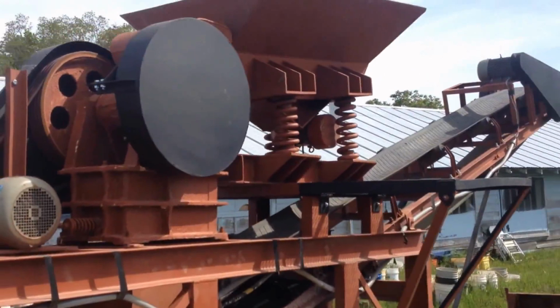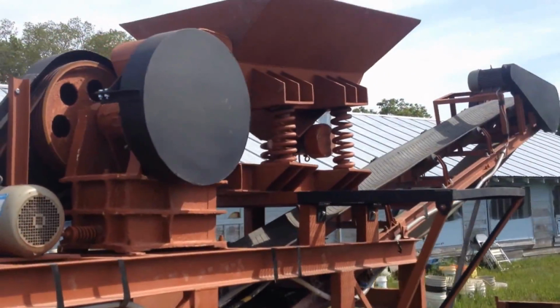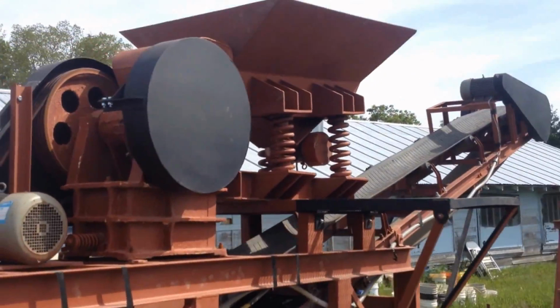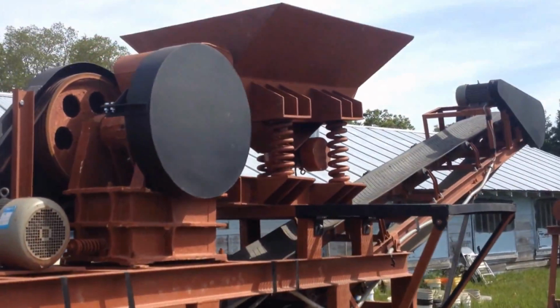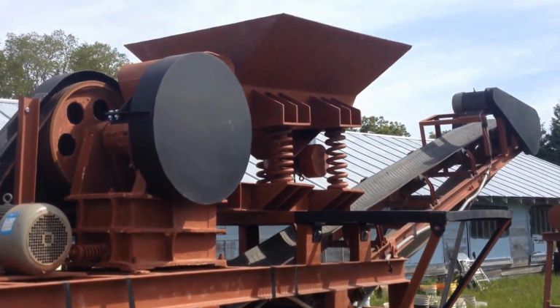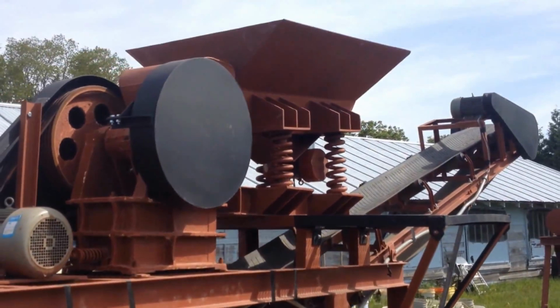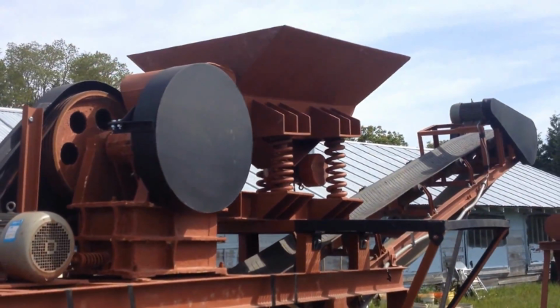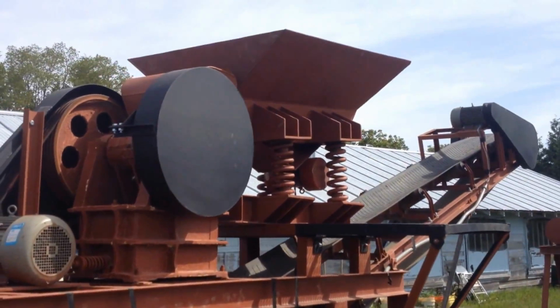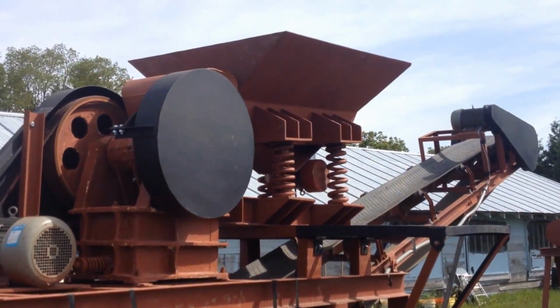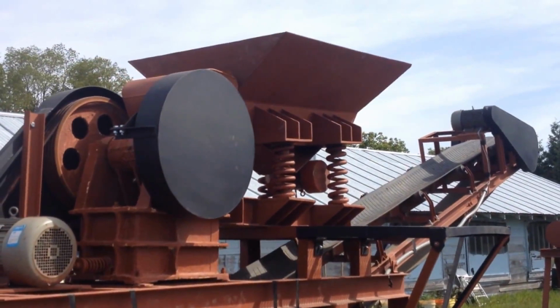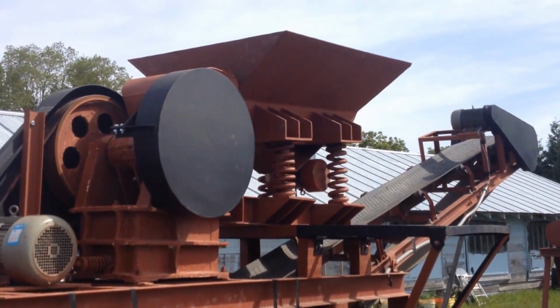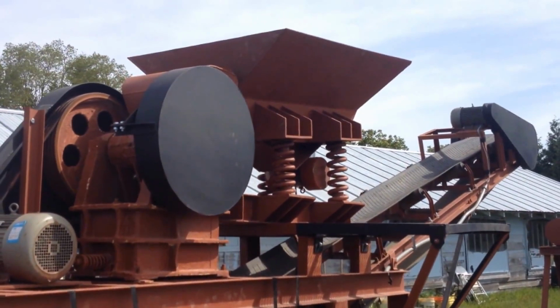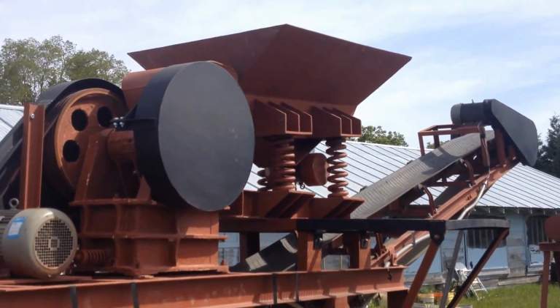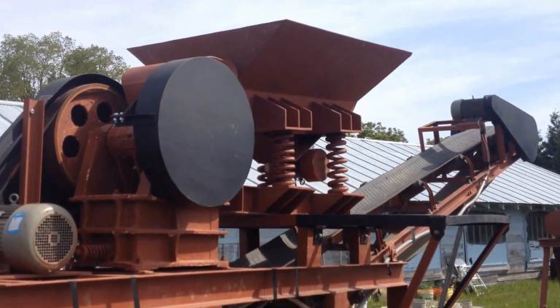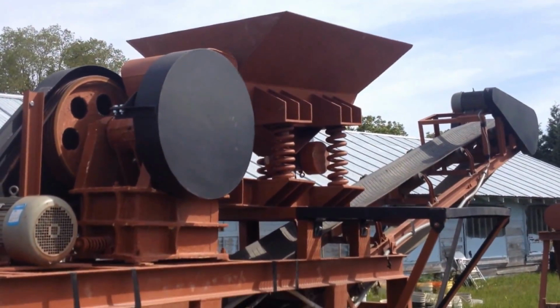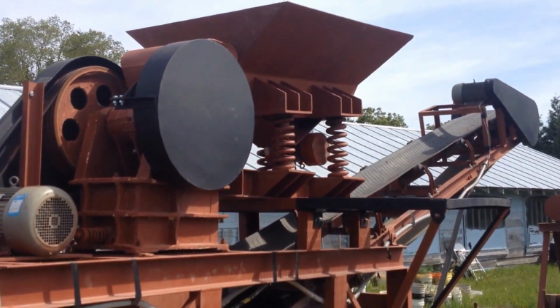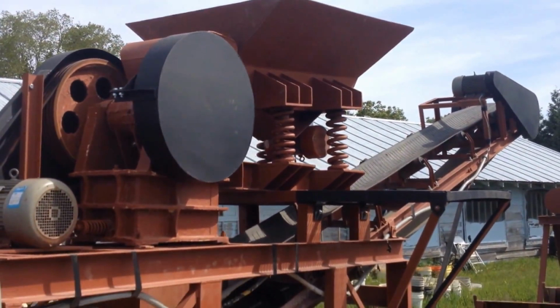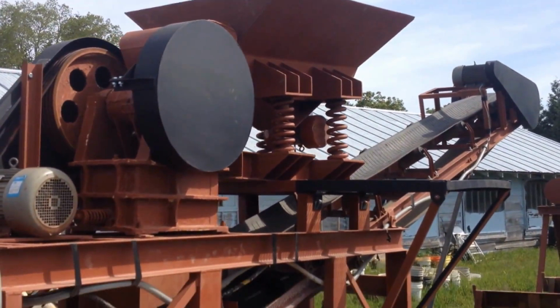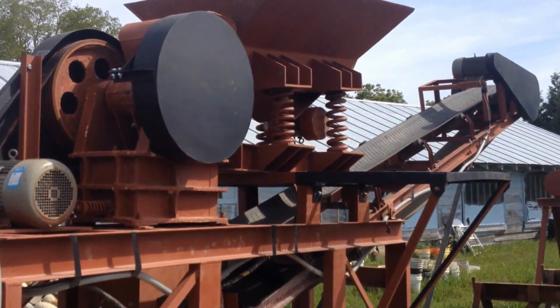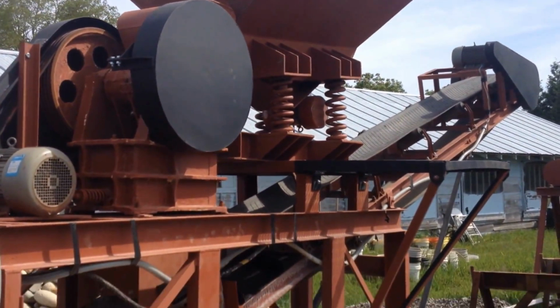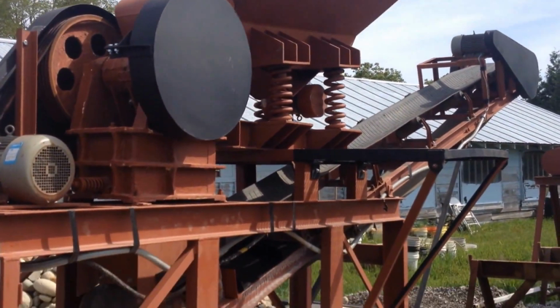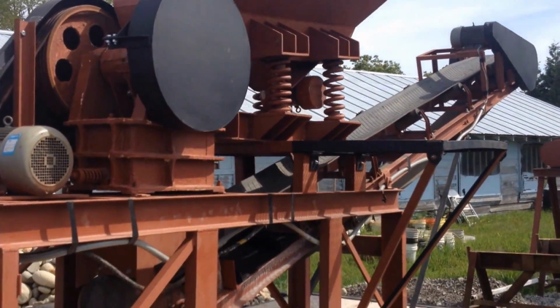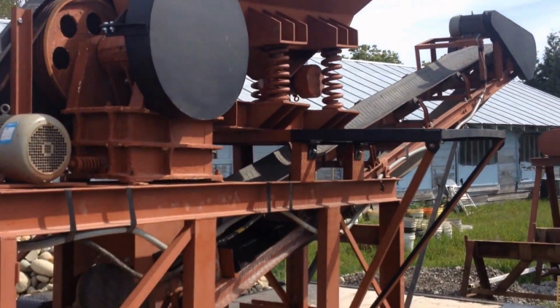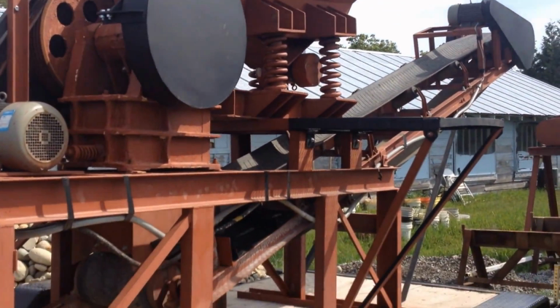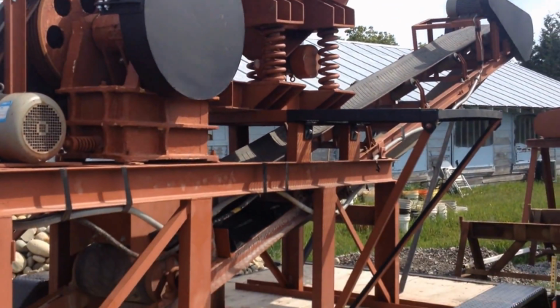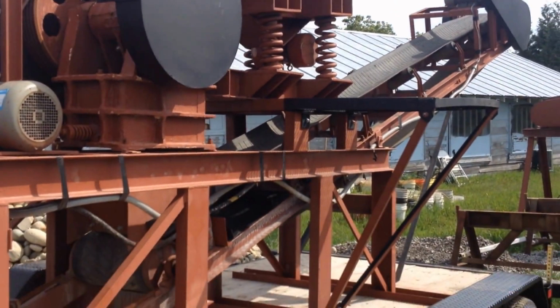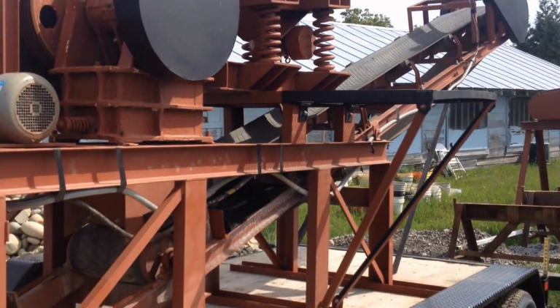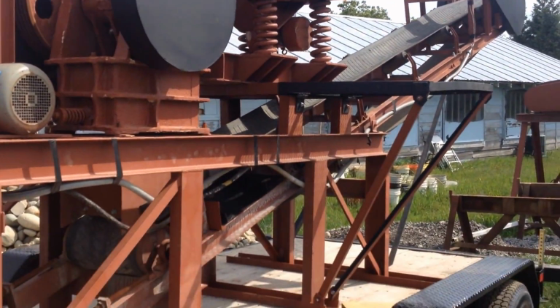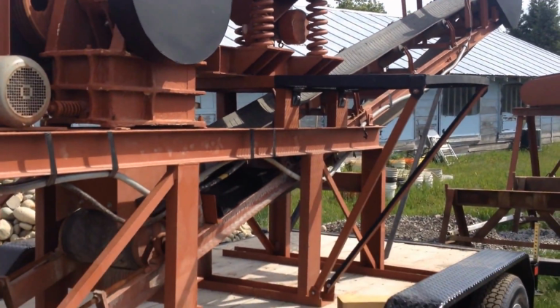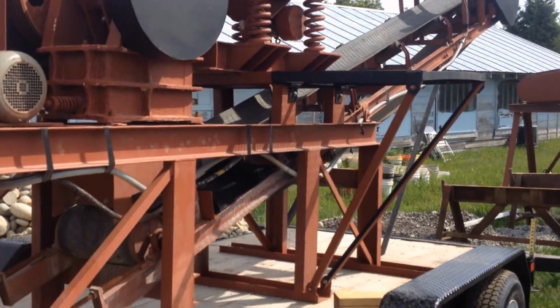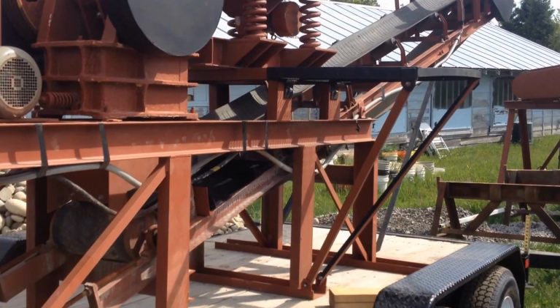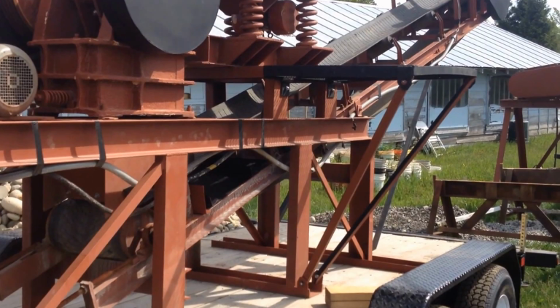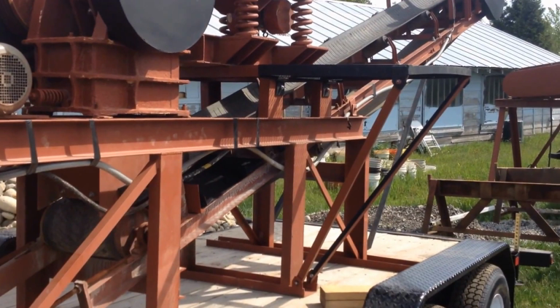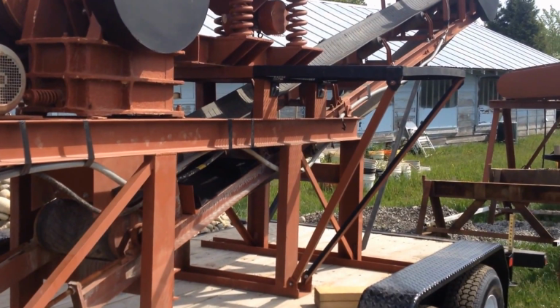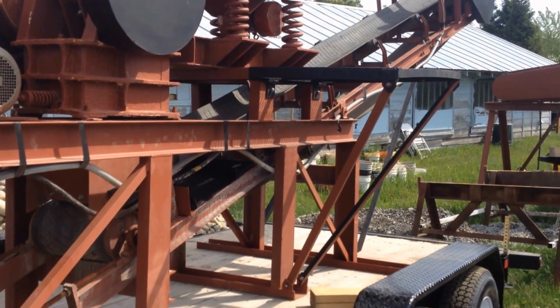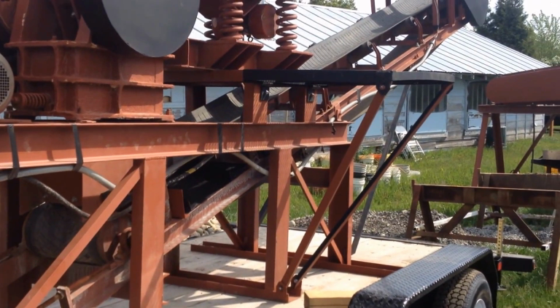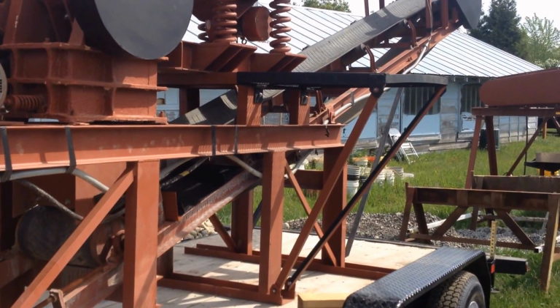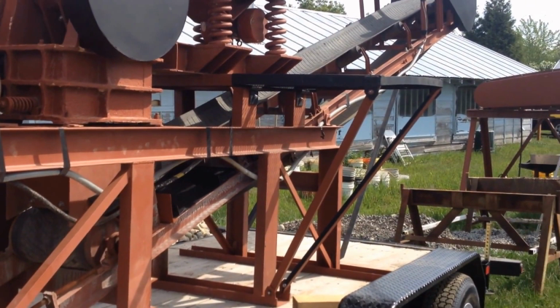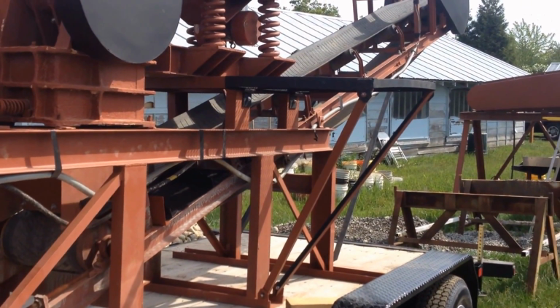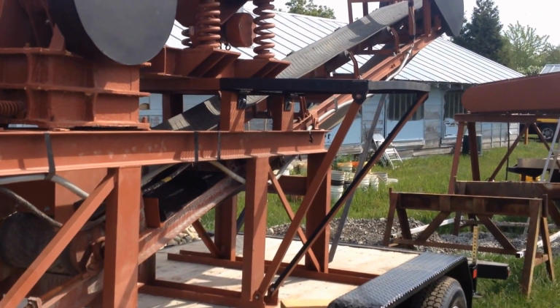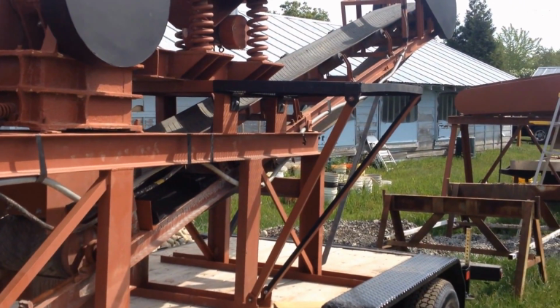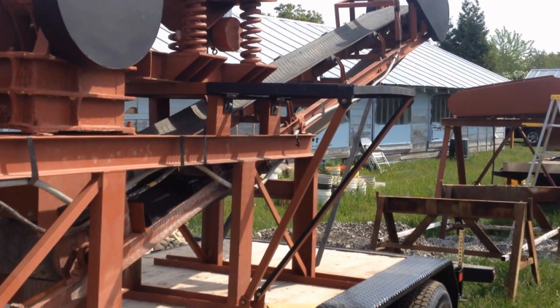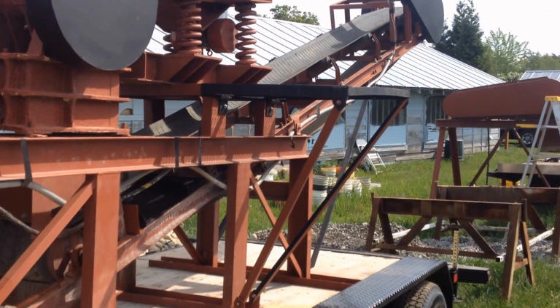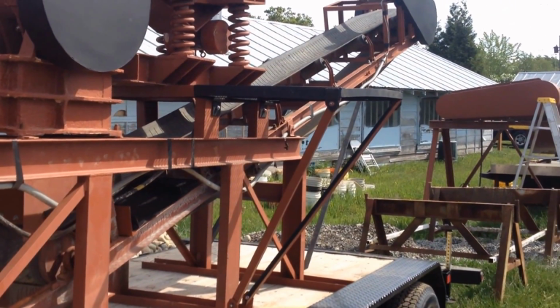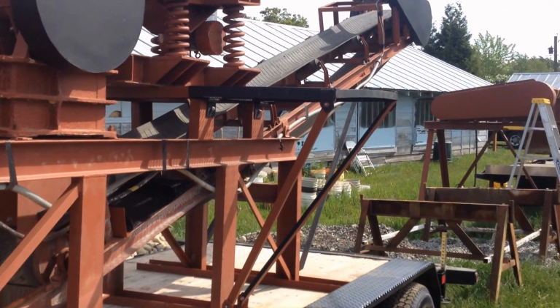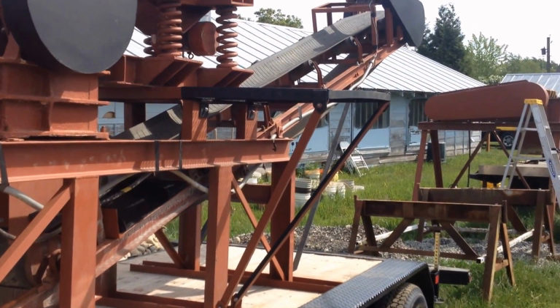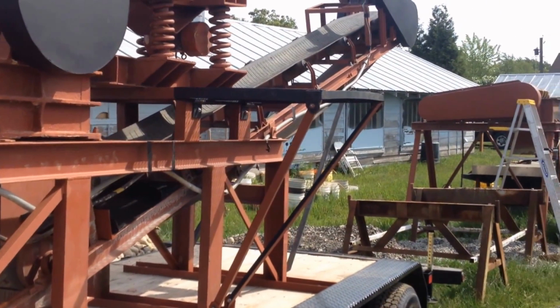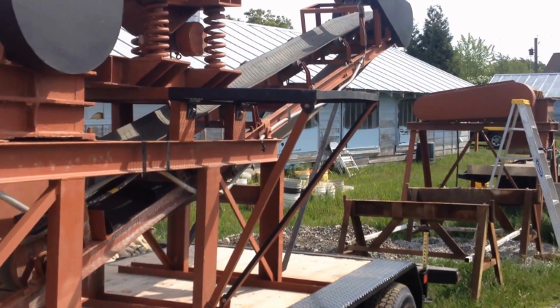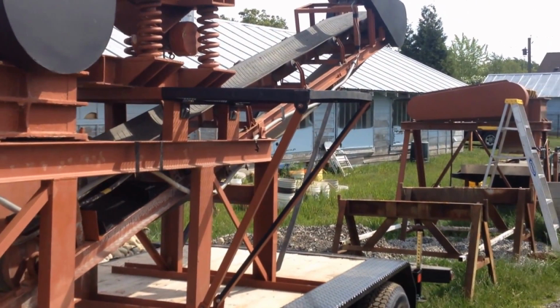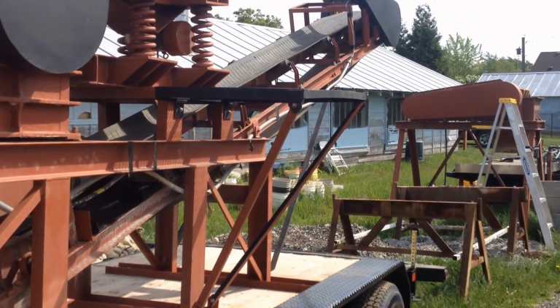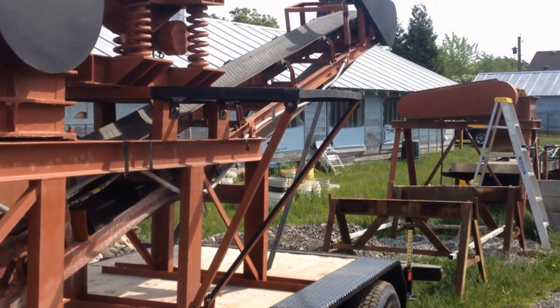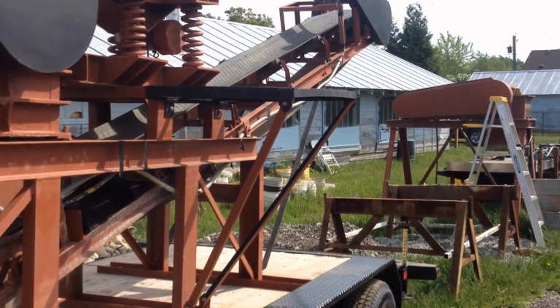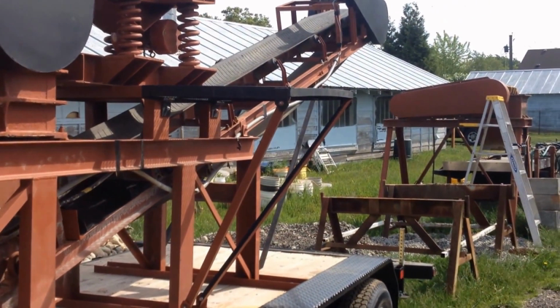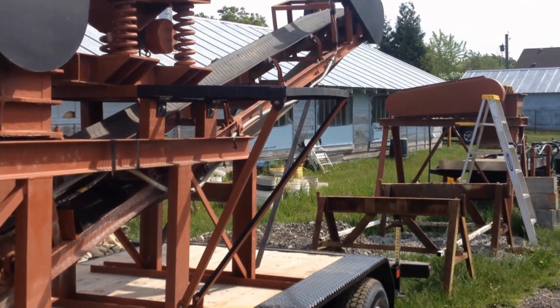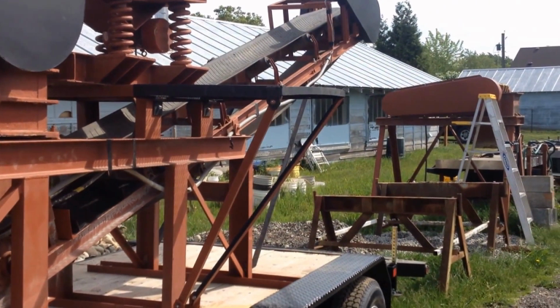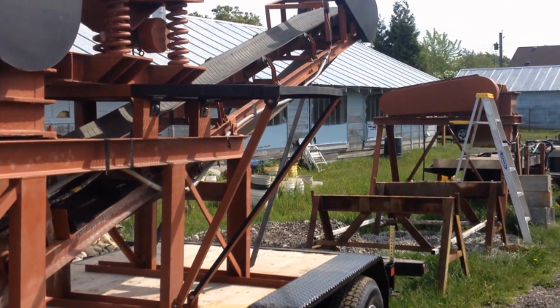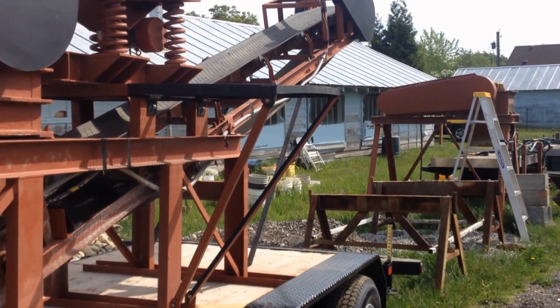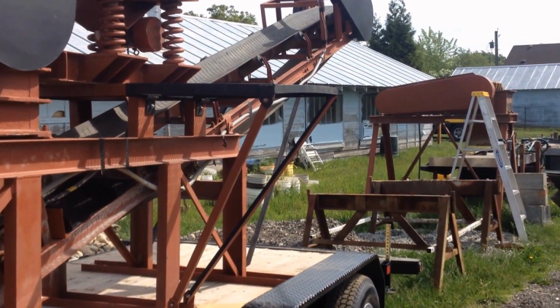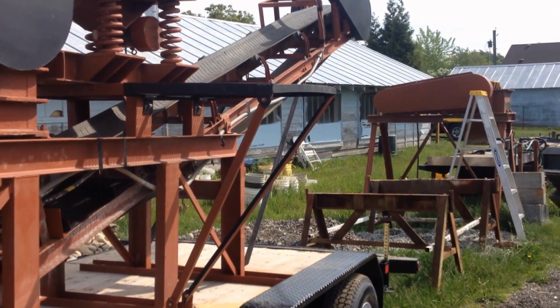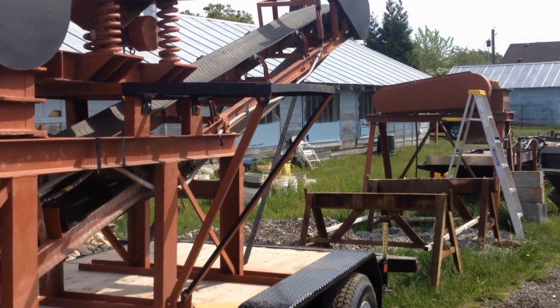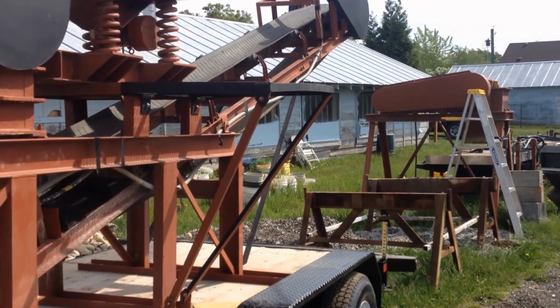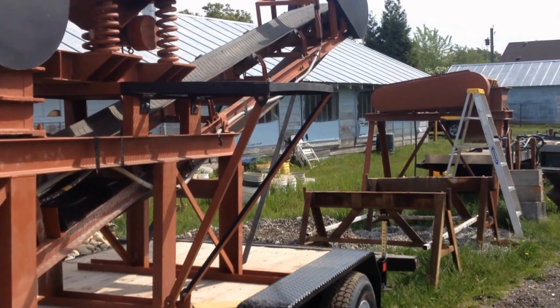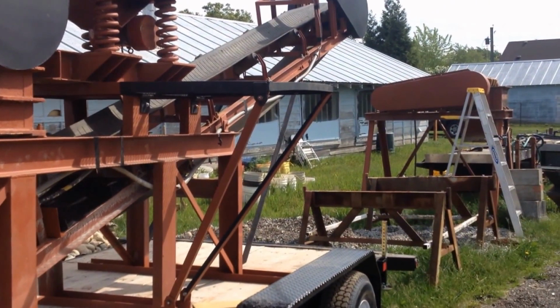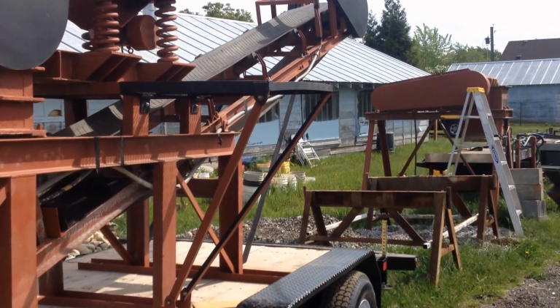The material is fed up in the hopper, down to the jaw crusher, and then up the discharge conveyor into a pile in the back.